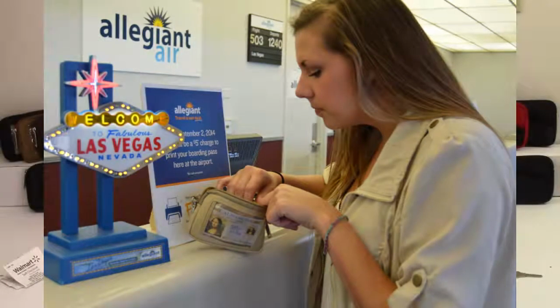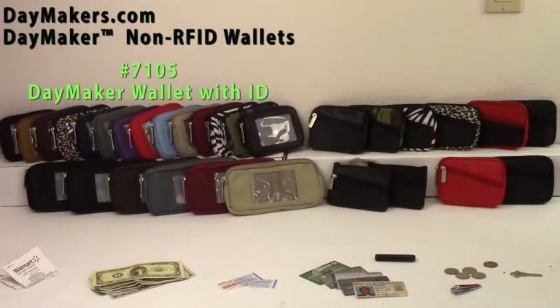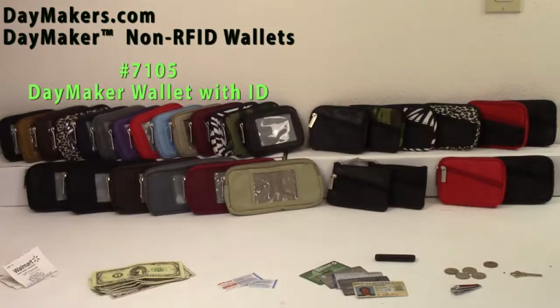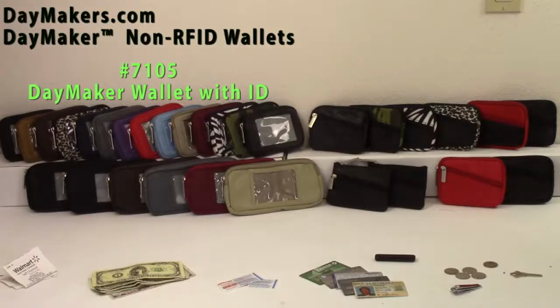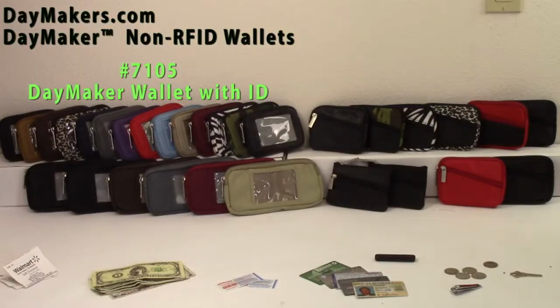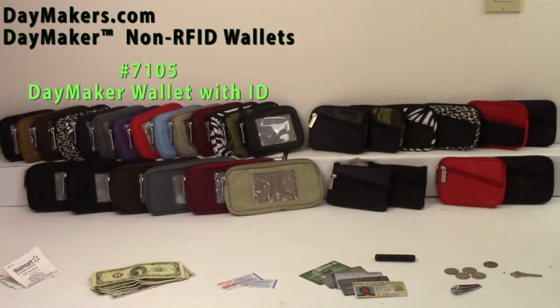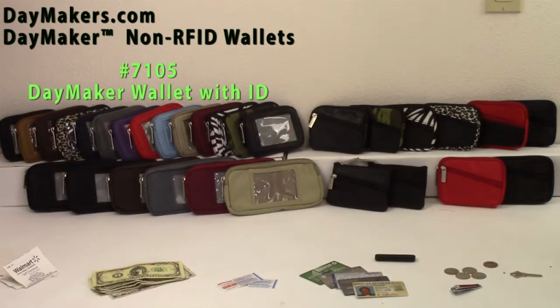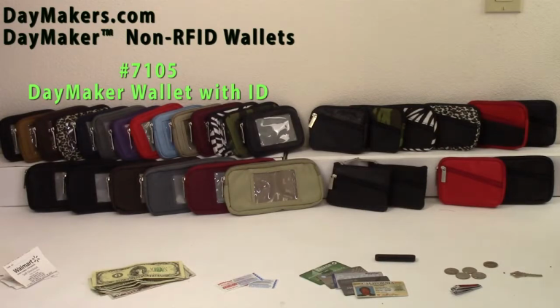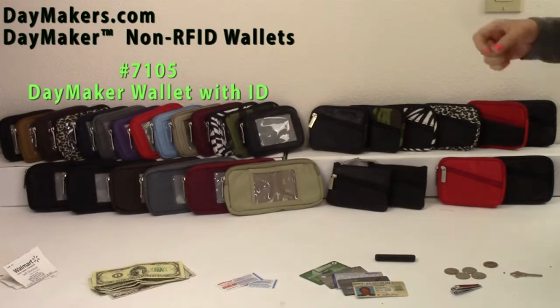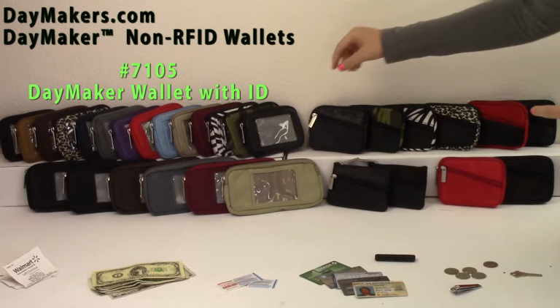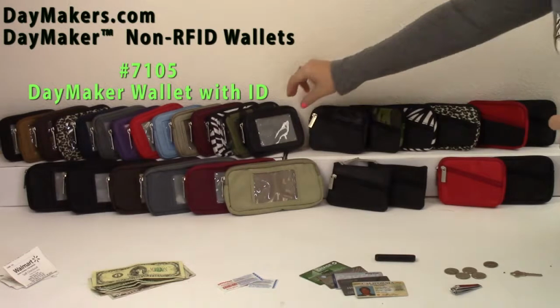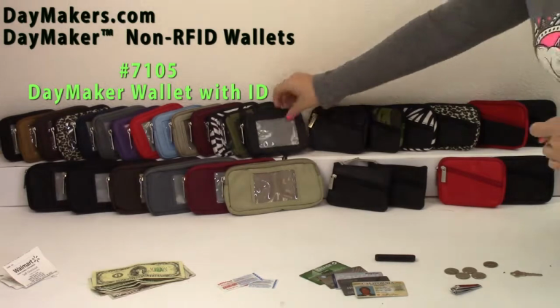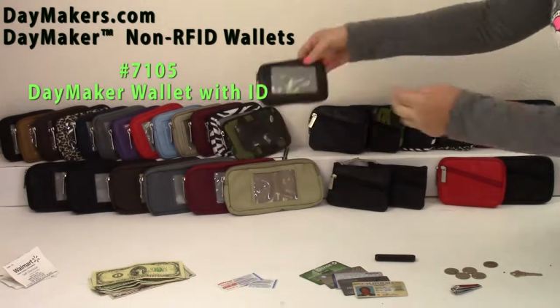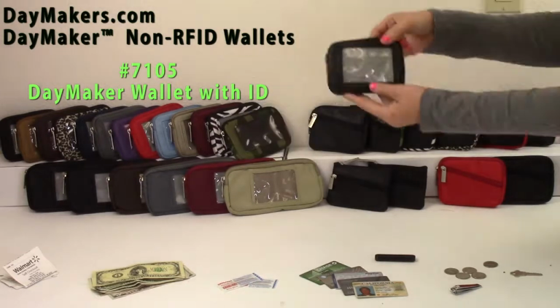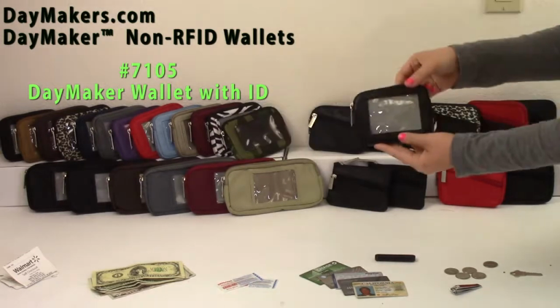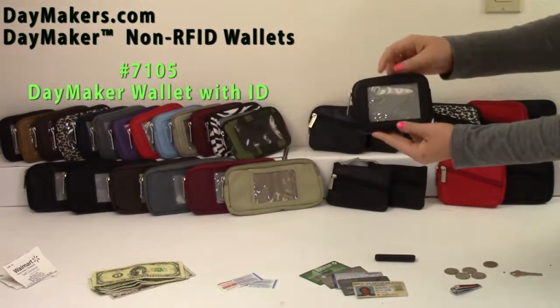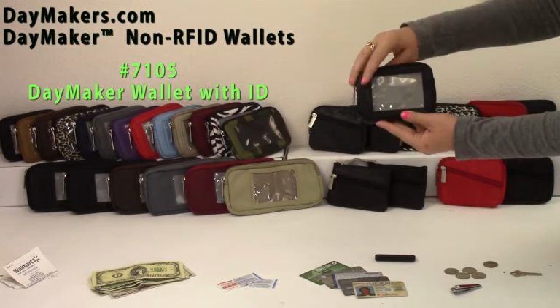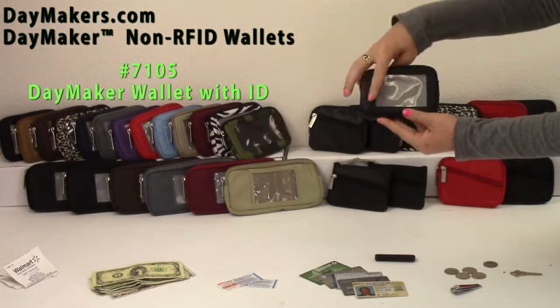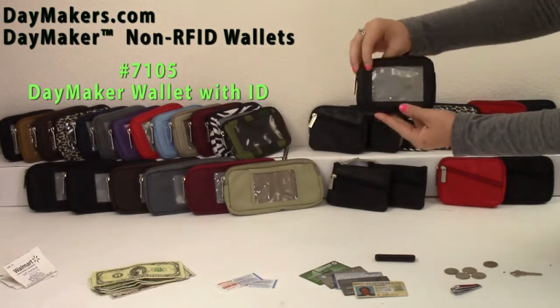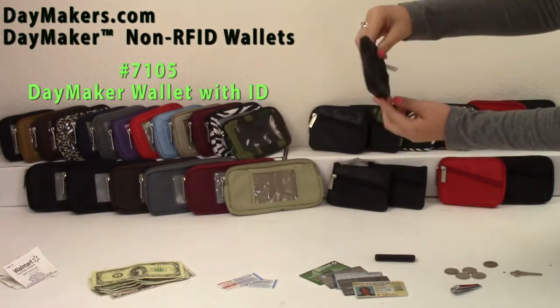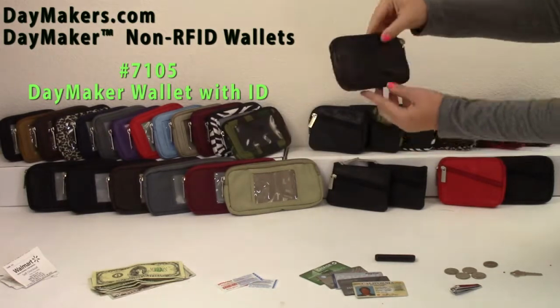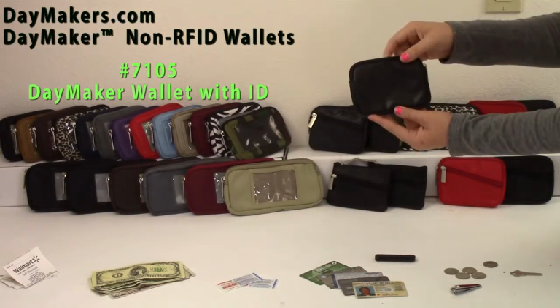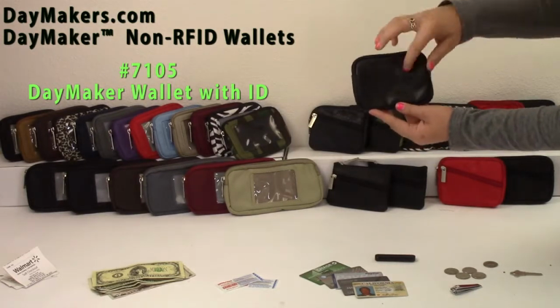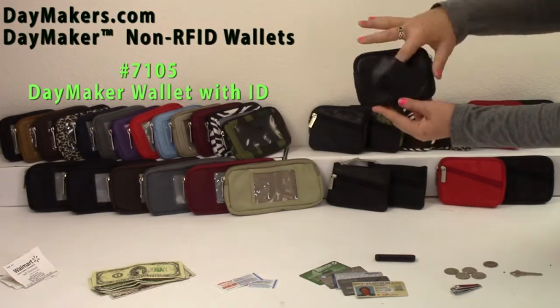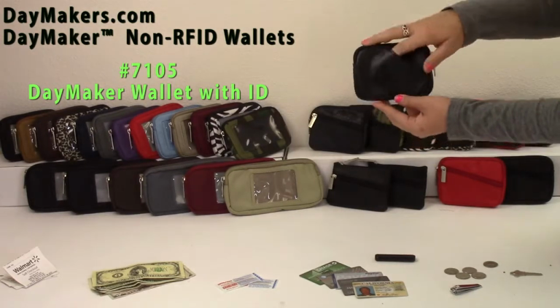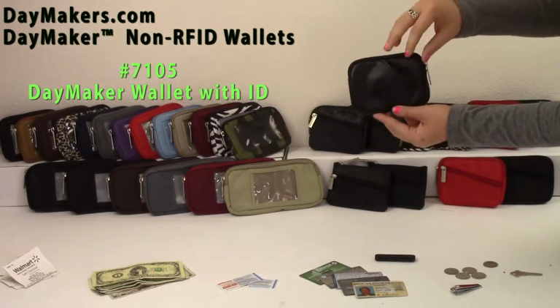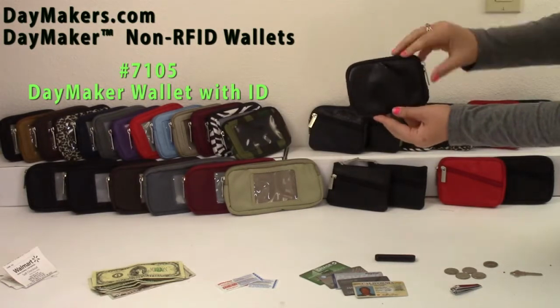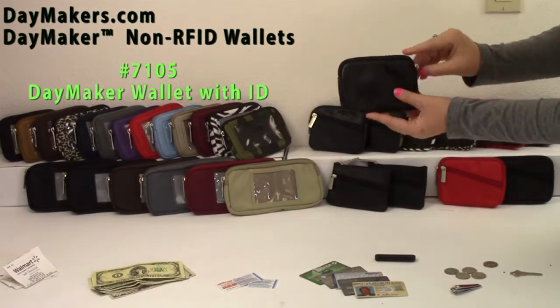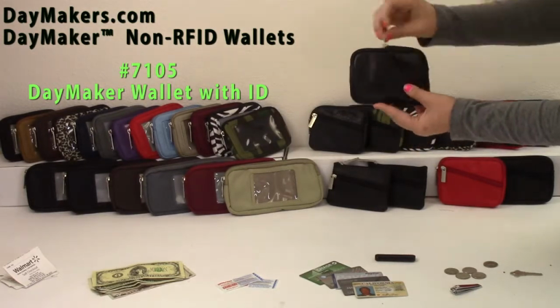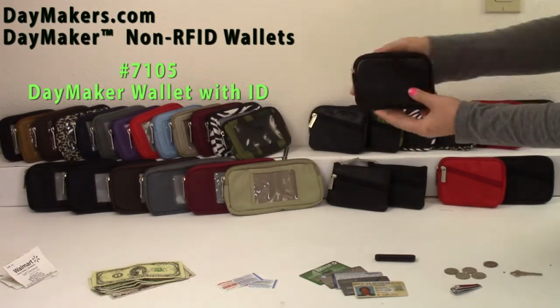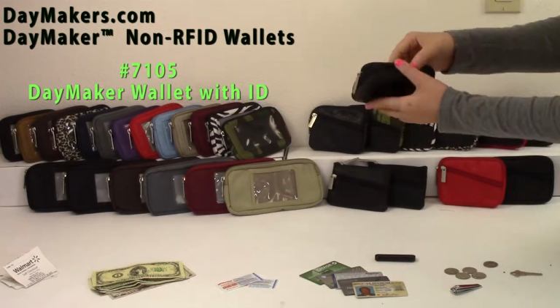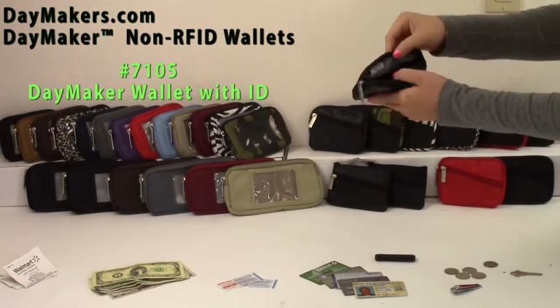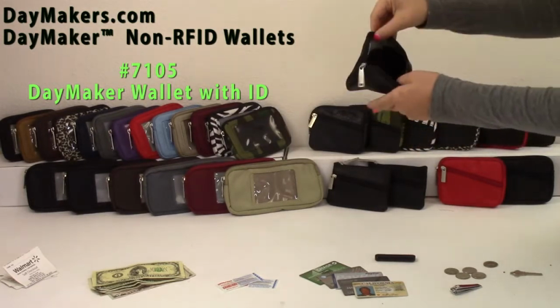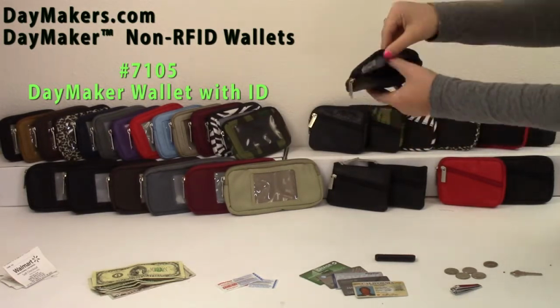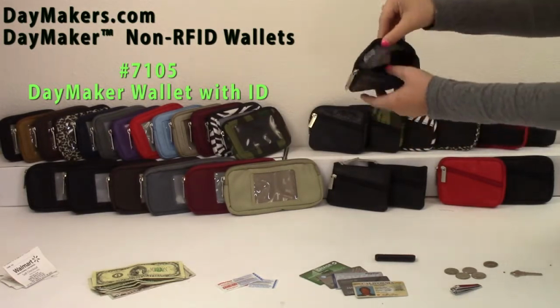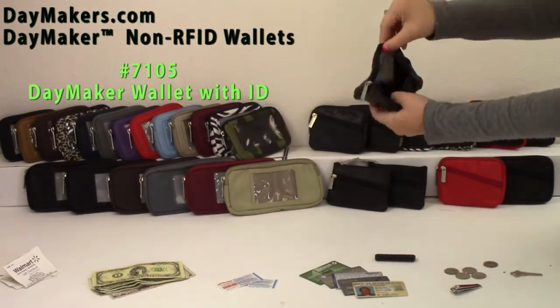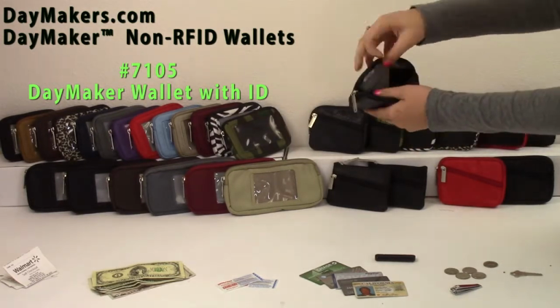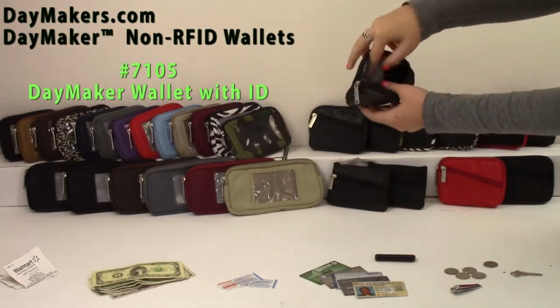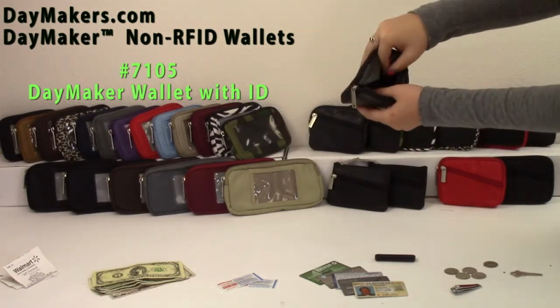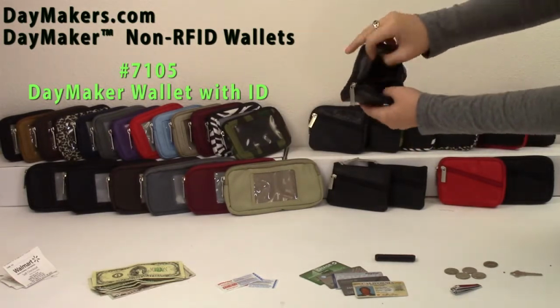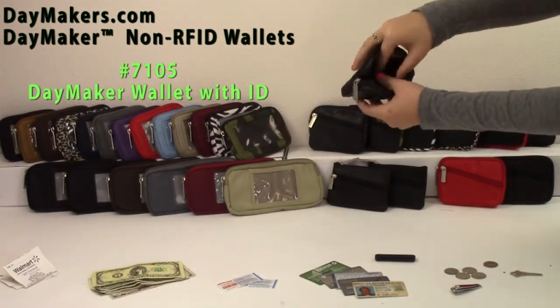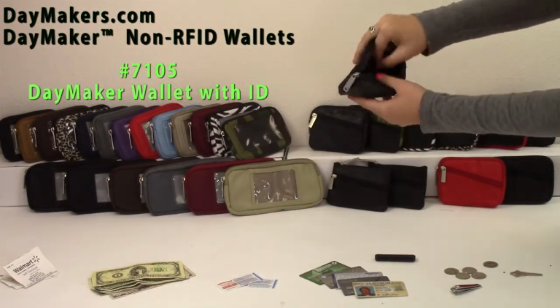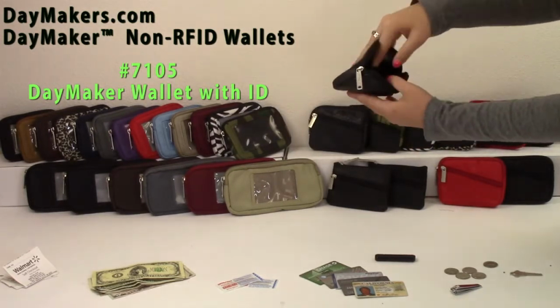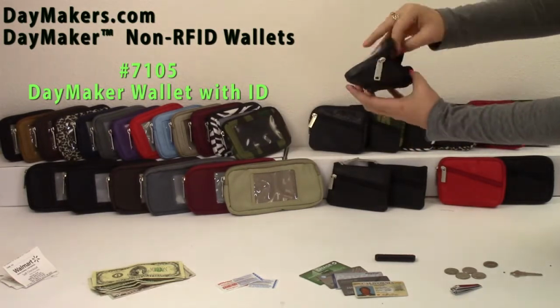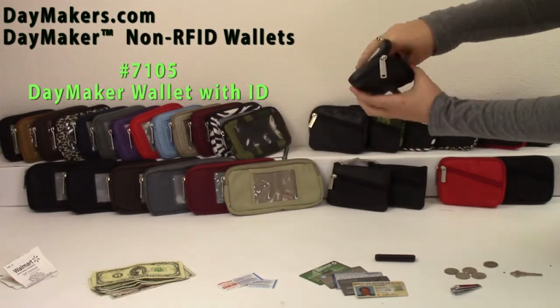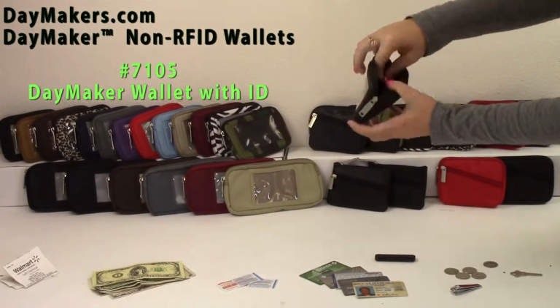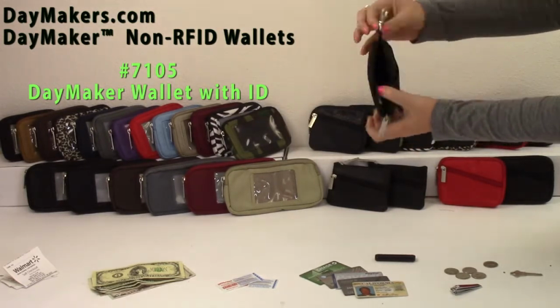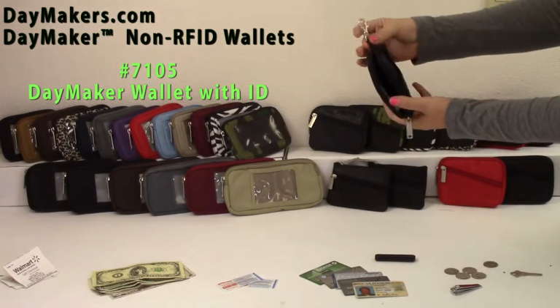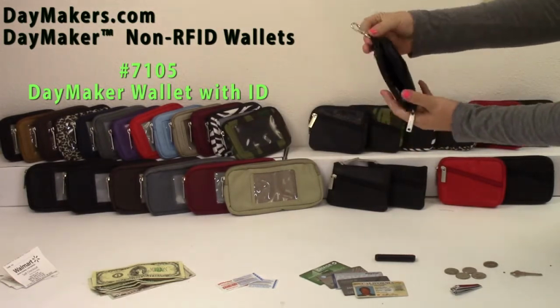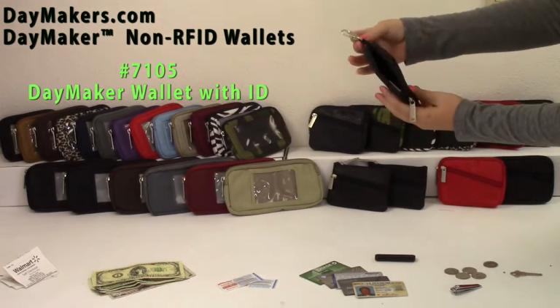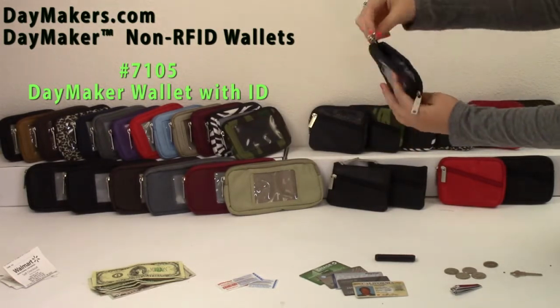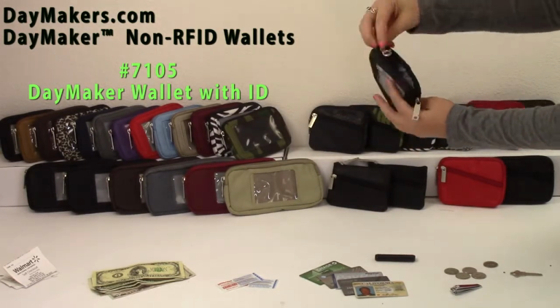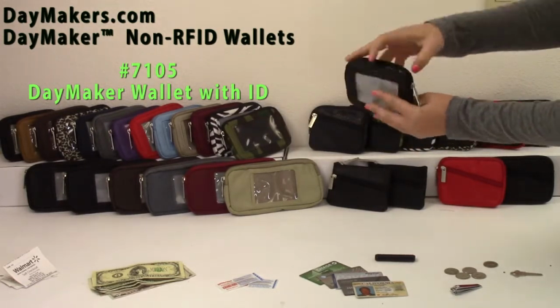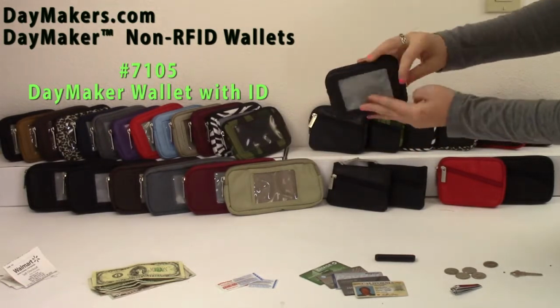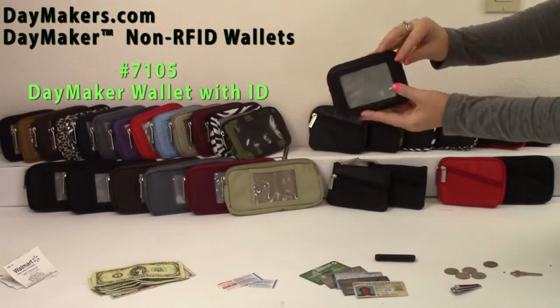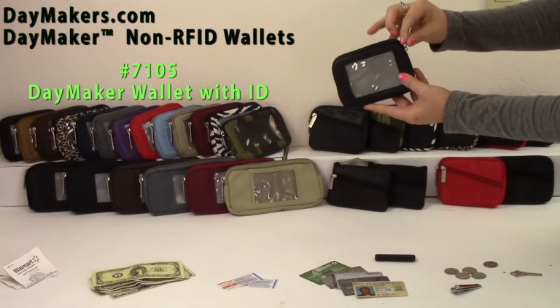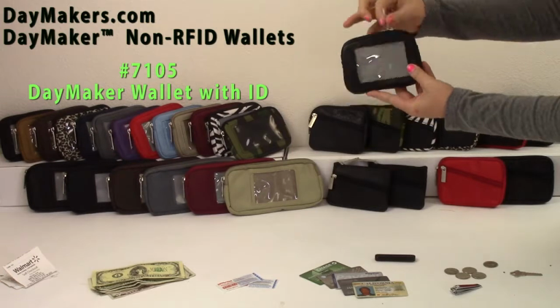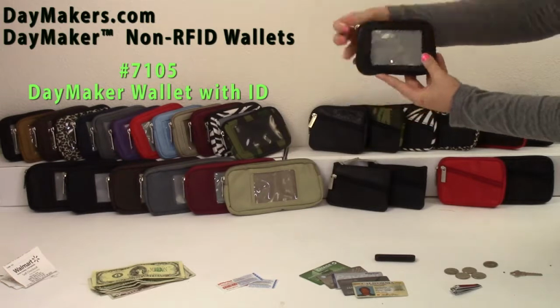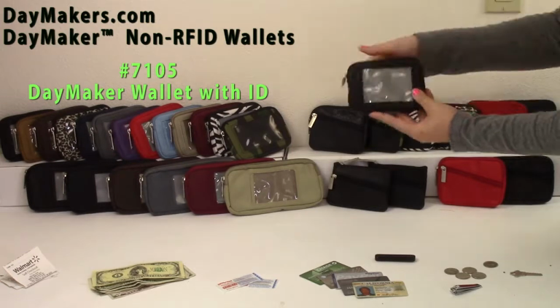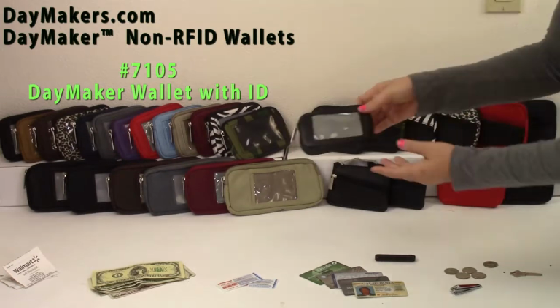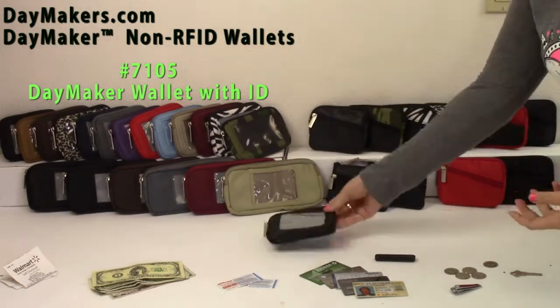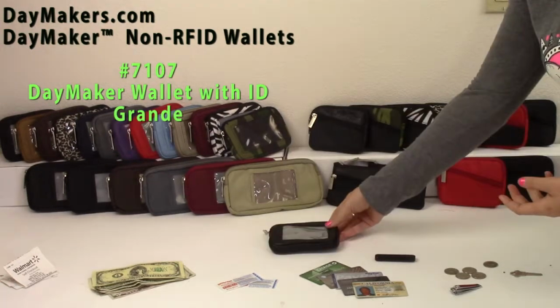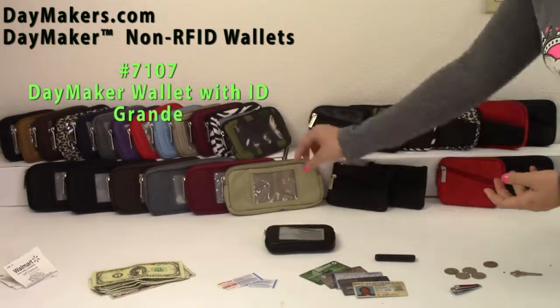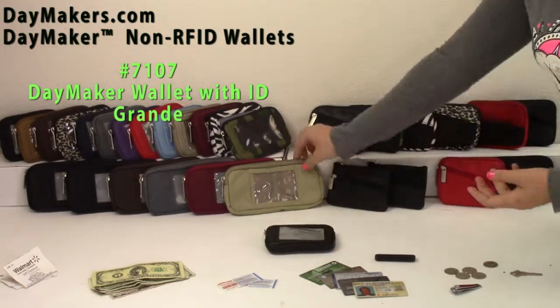First, the Daymaker Wallet with ID has a clear pocket, diagonal open pocket, three main compartments, and an anchor swivel clip.